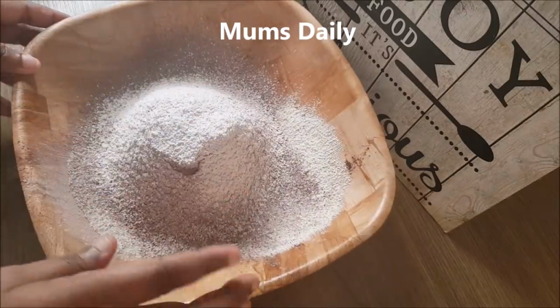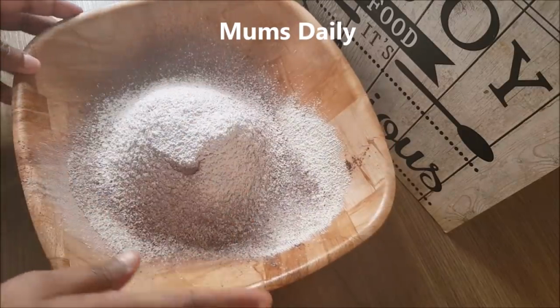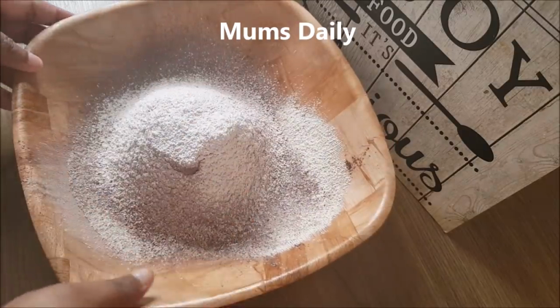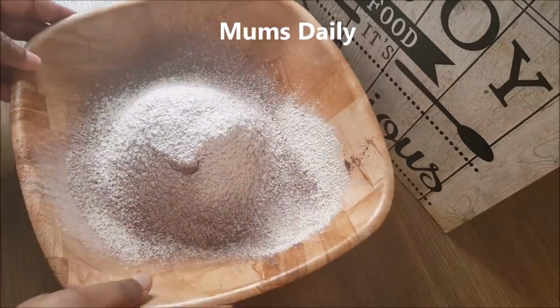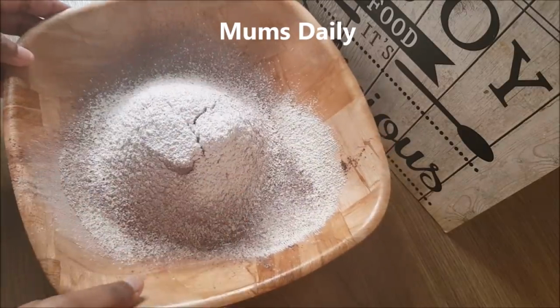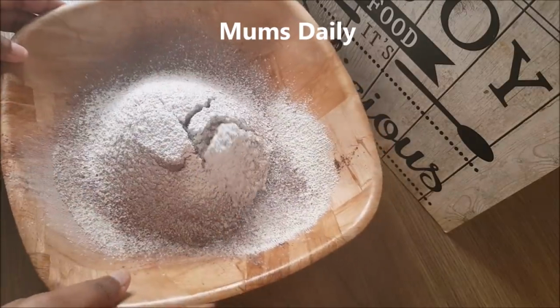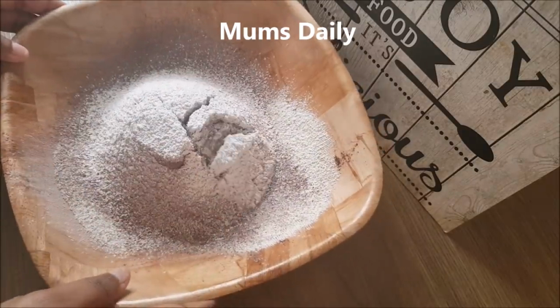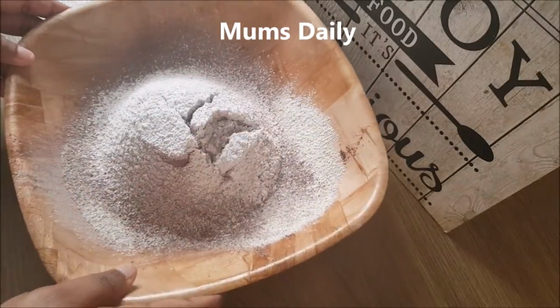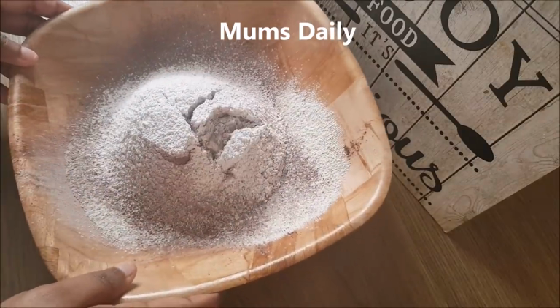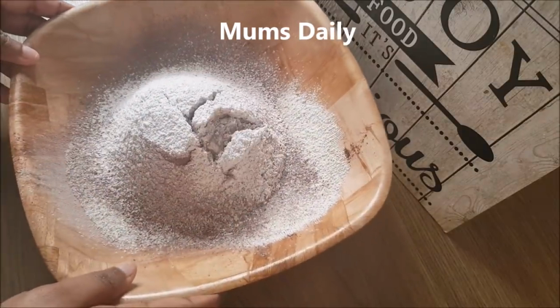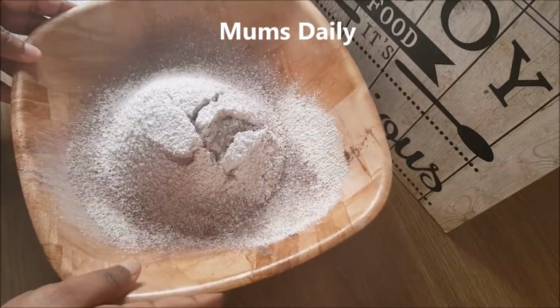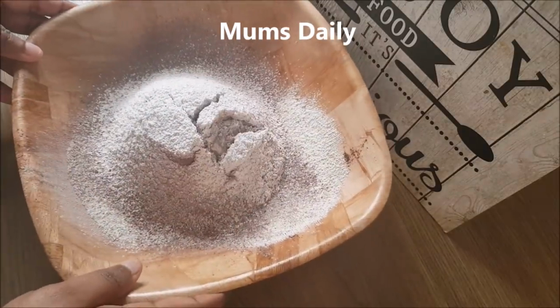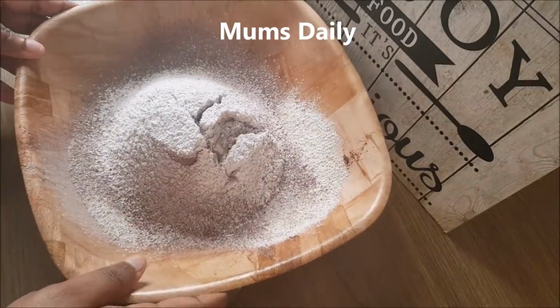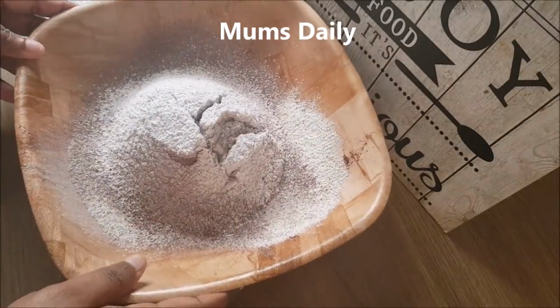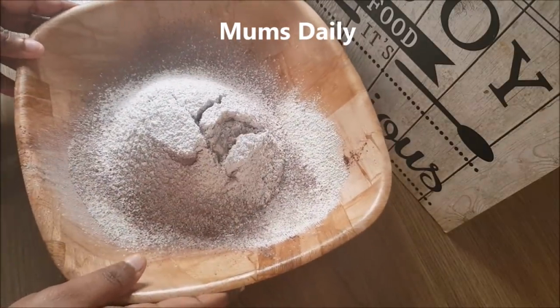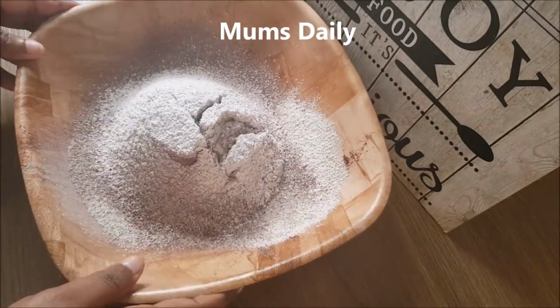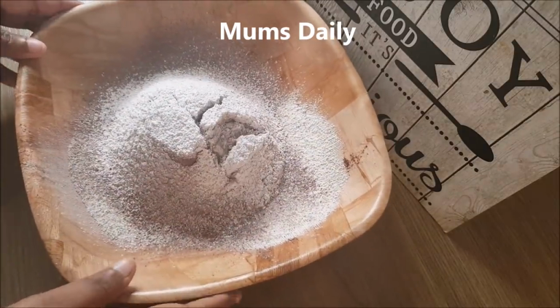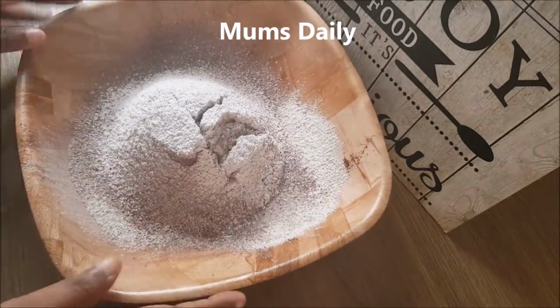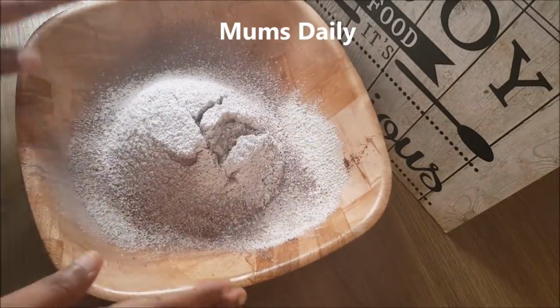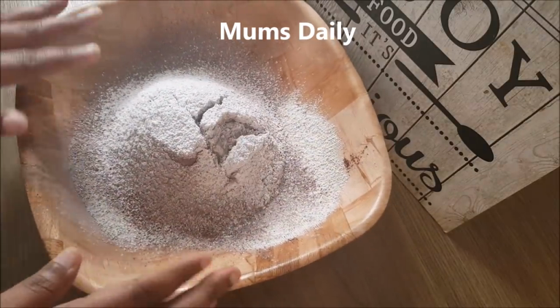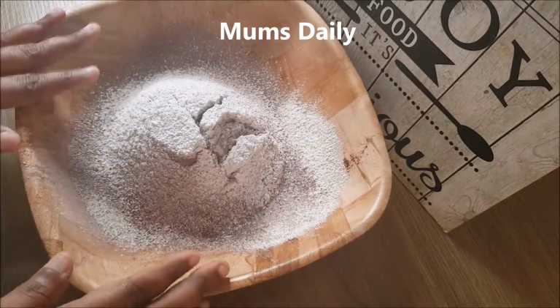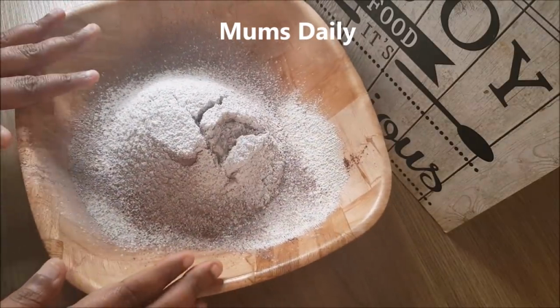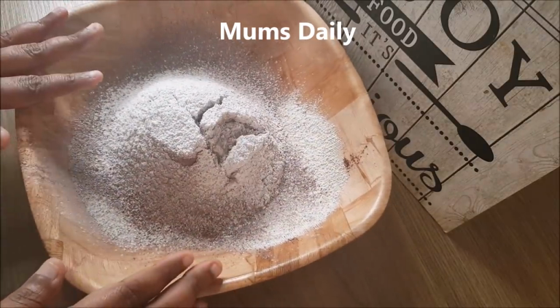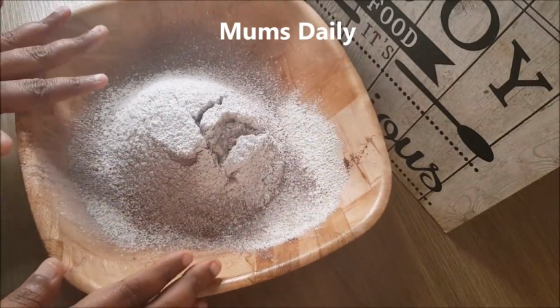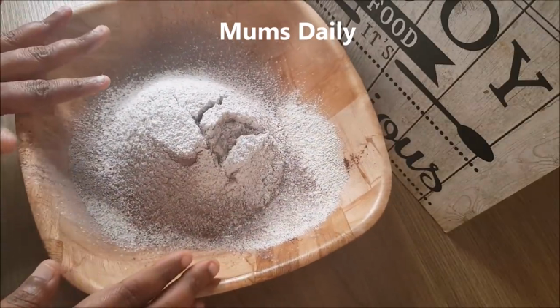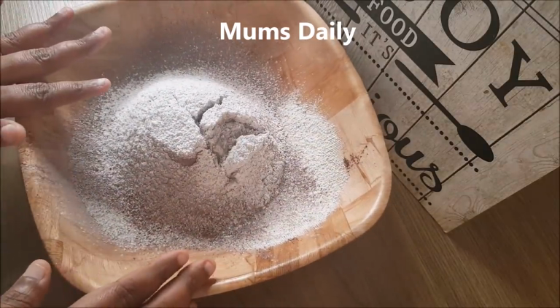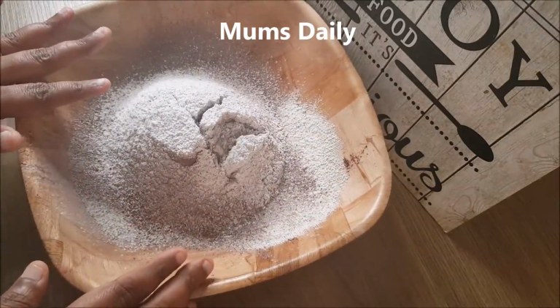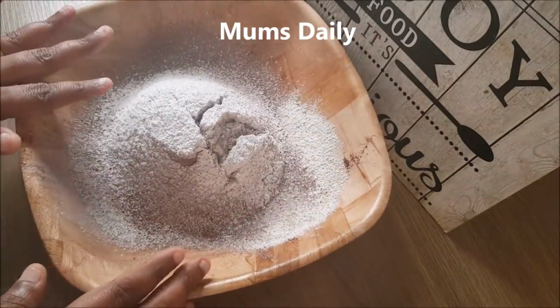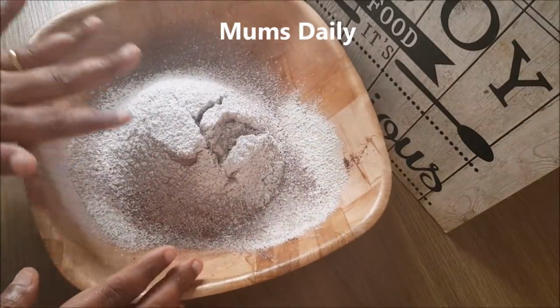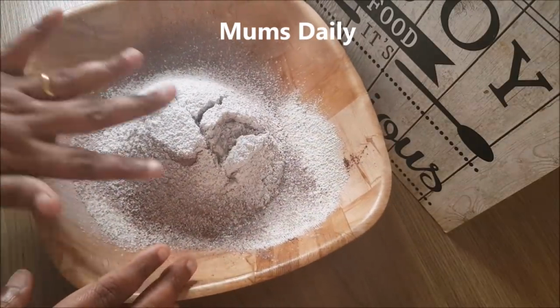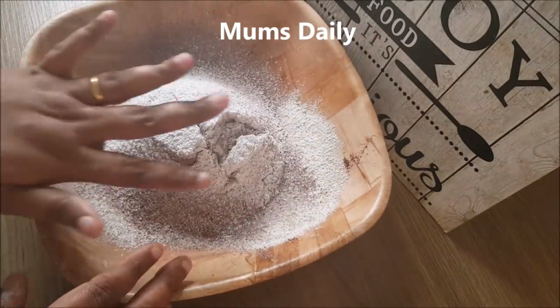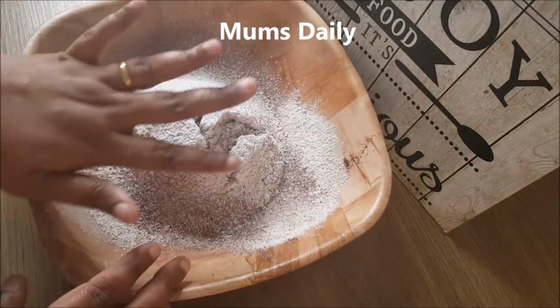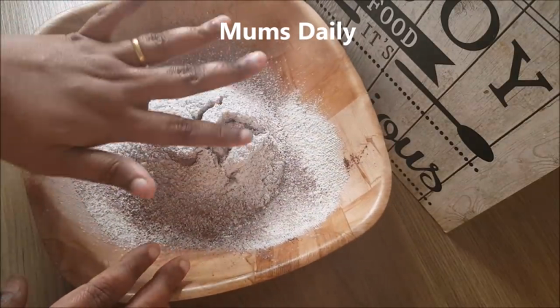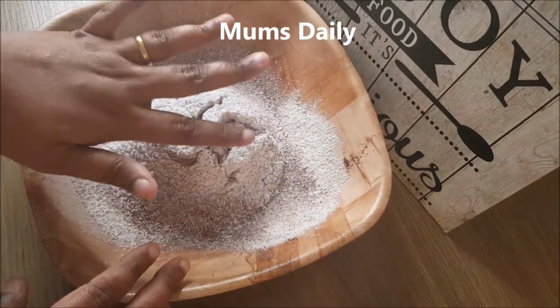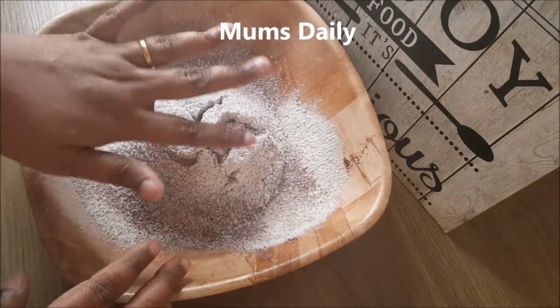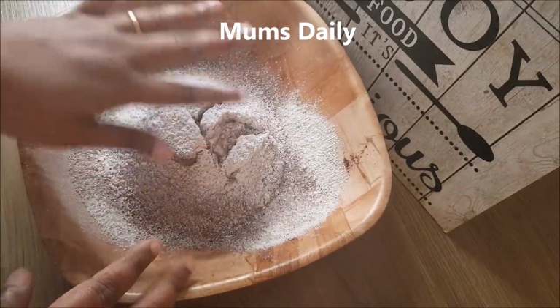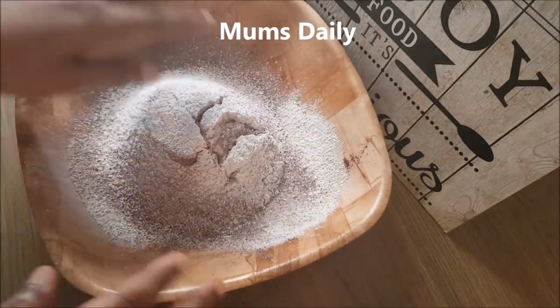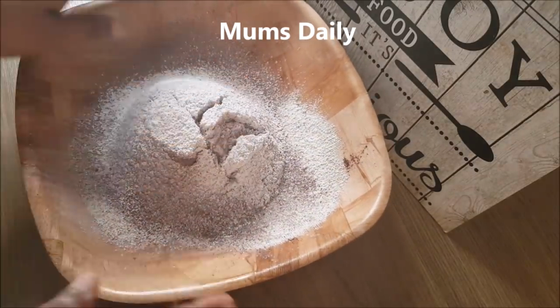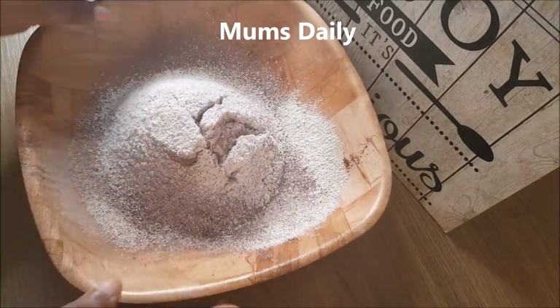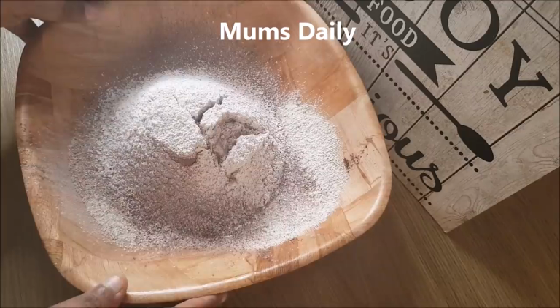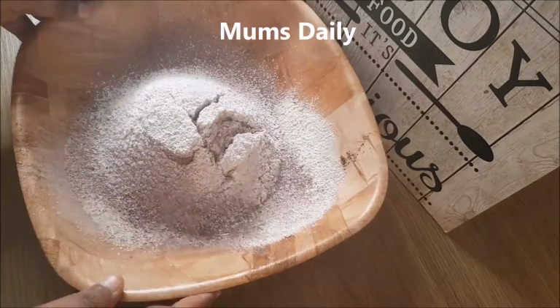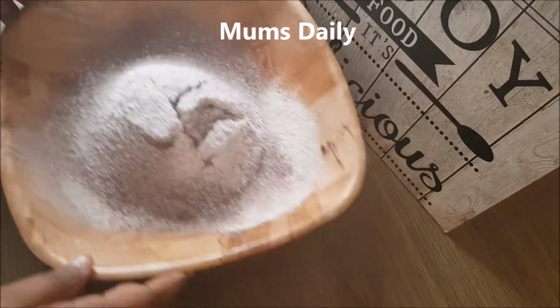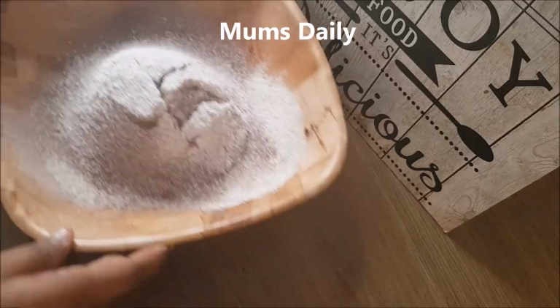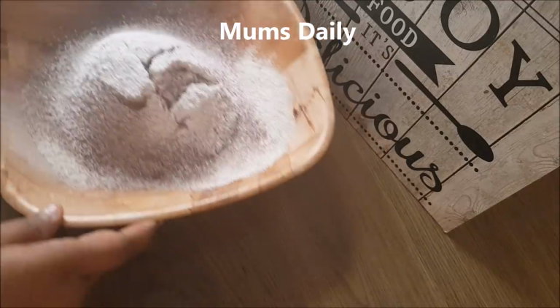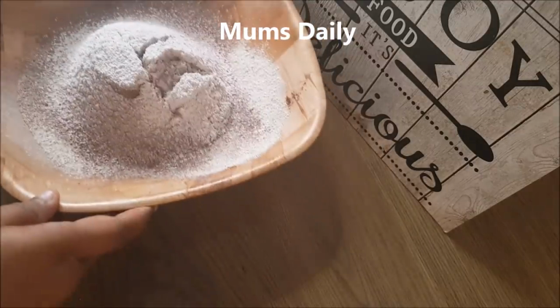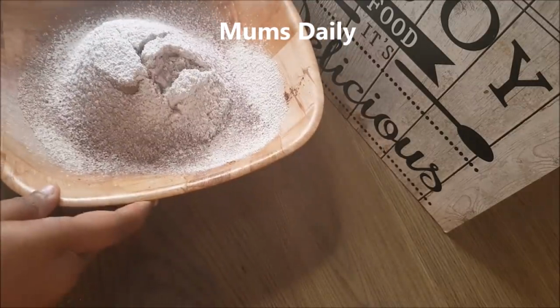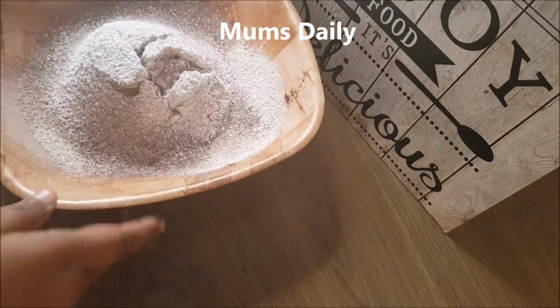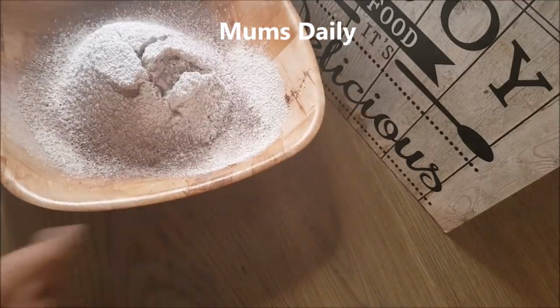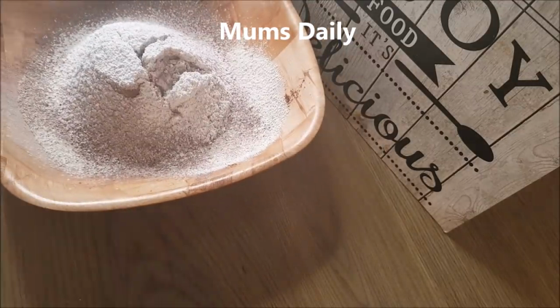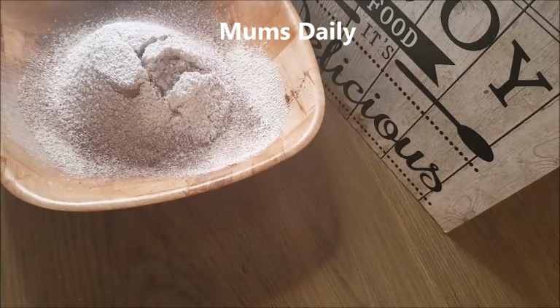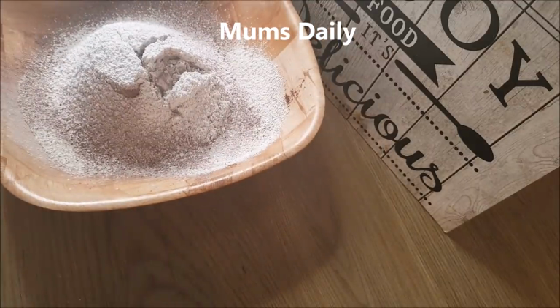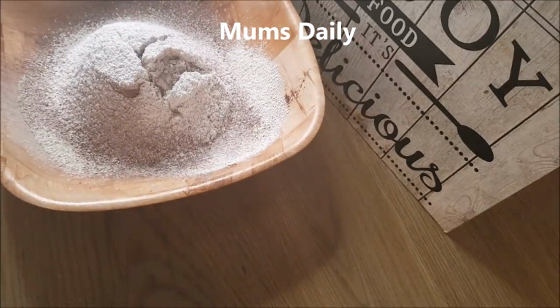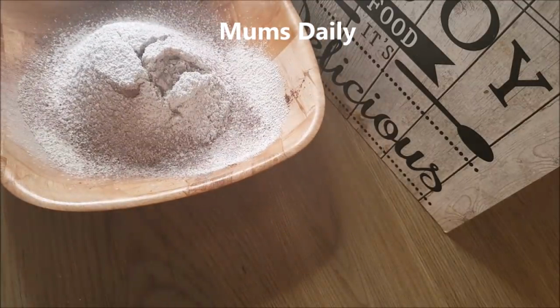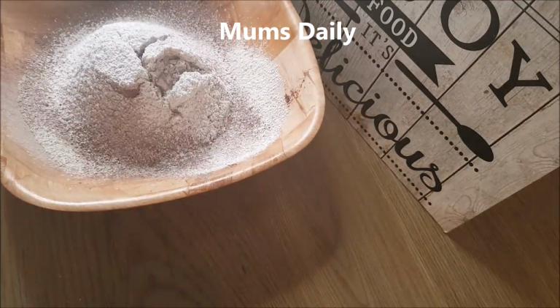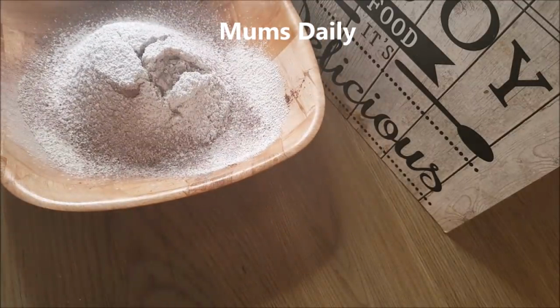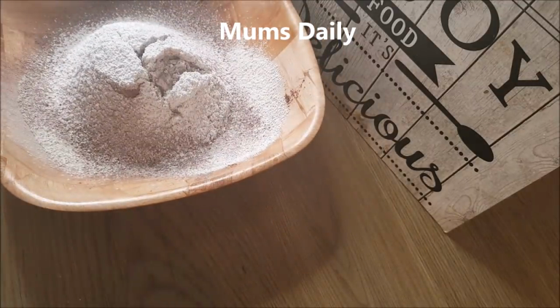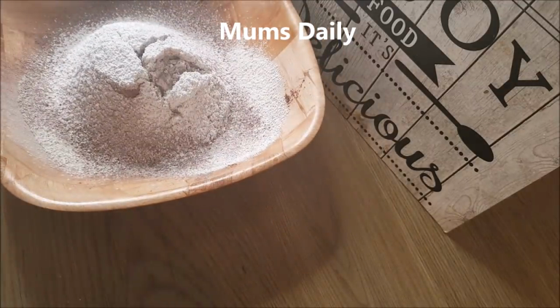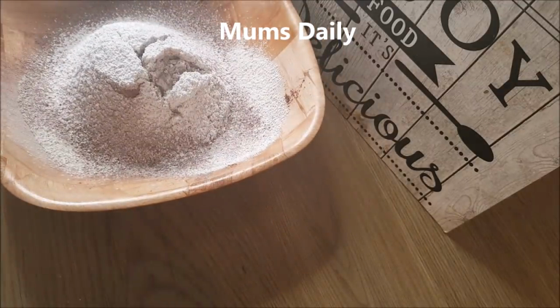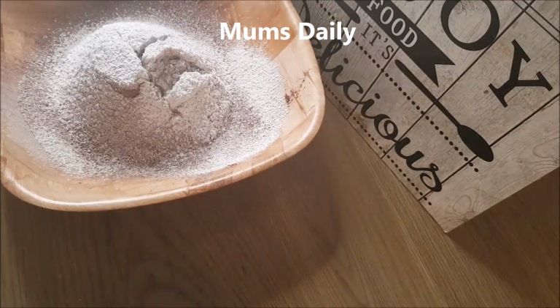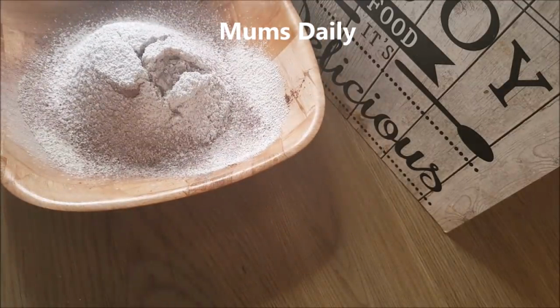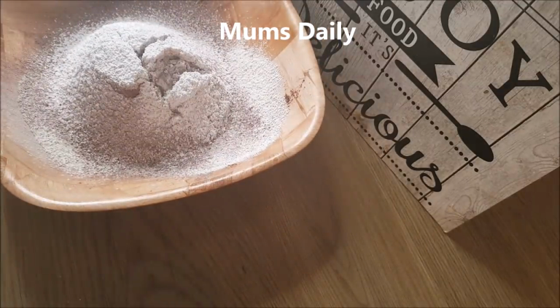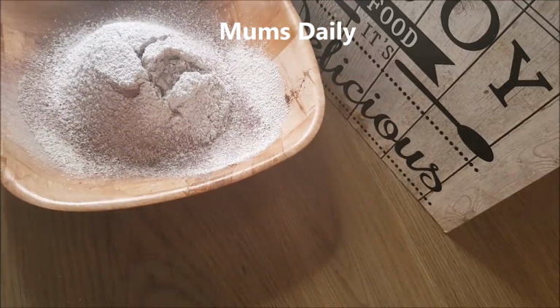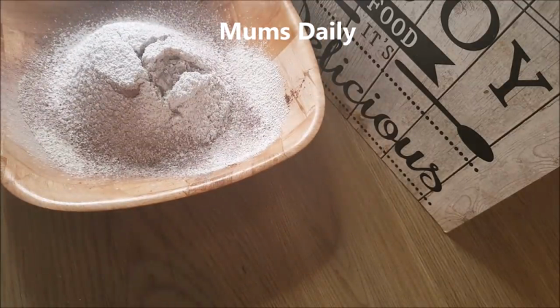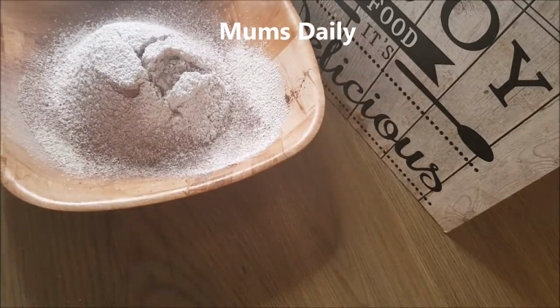That is not right for the cake — it should be soft. Now we will make a nice smooth mix of the dry ingredients.